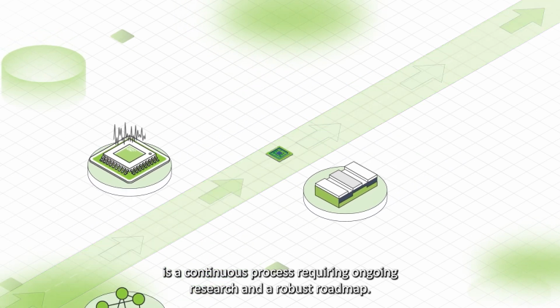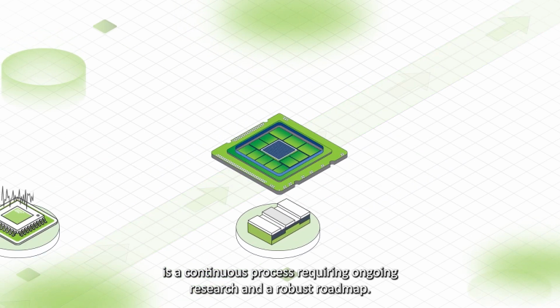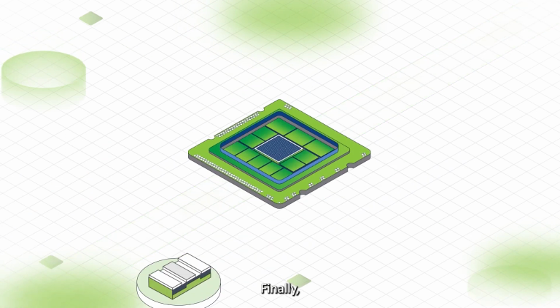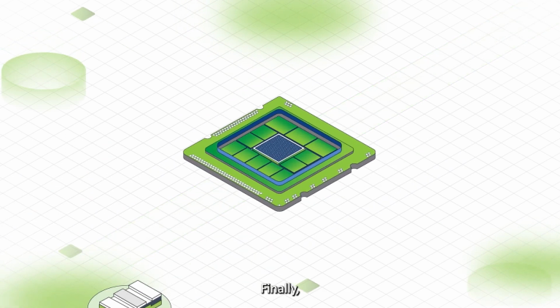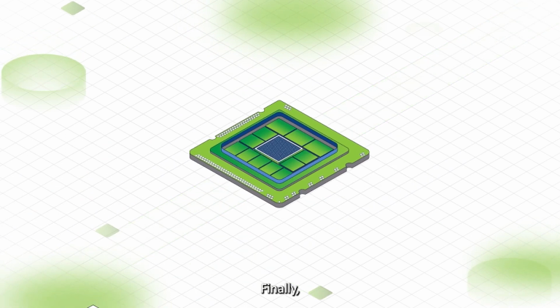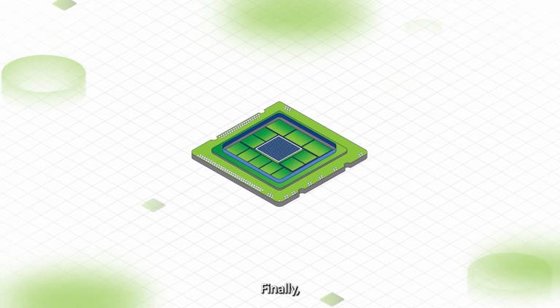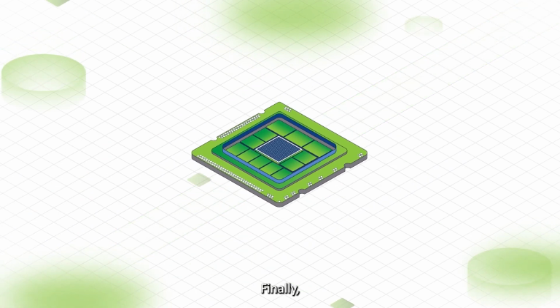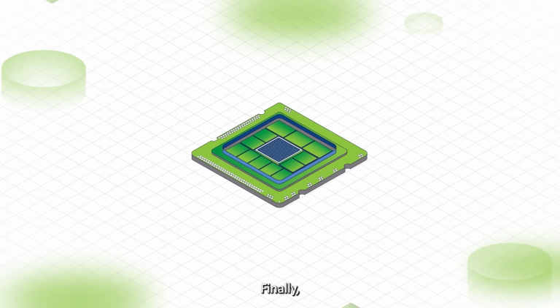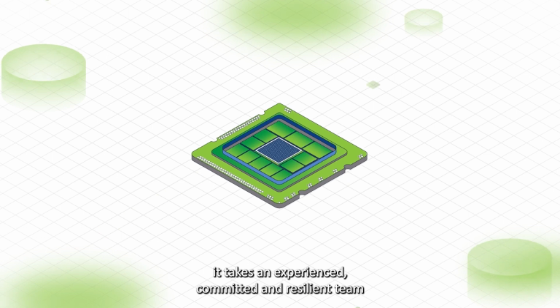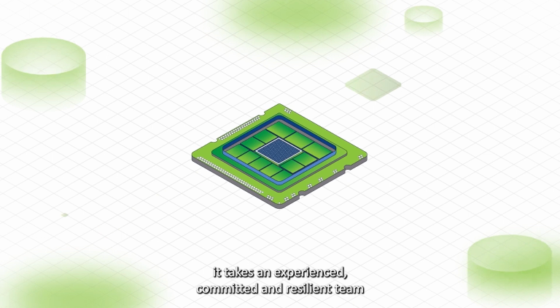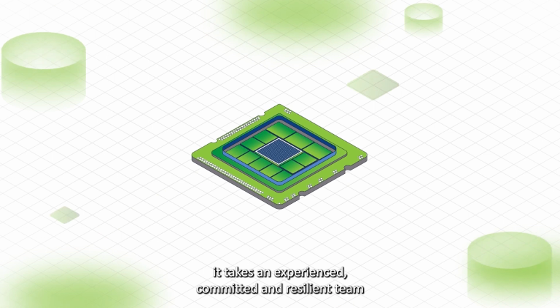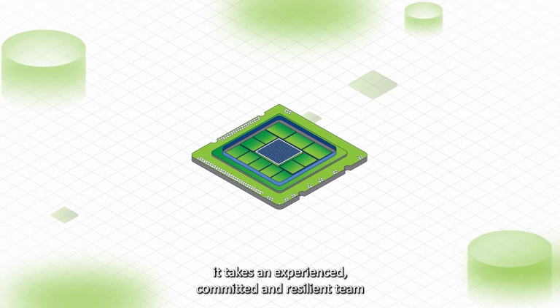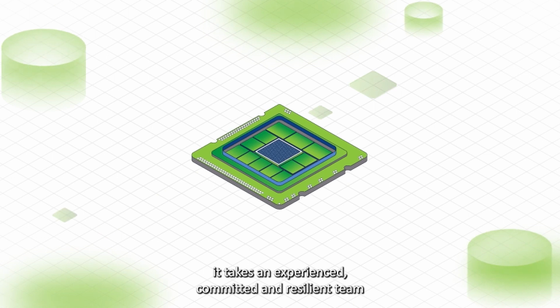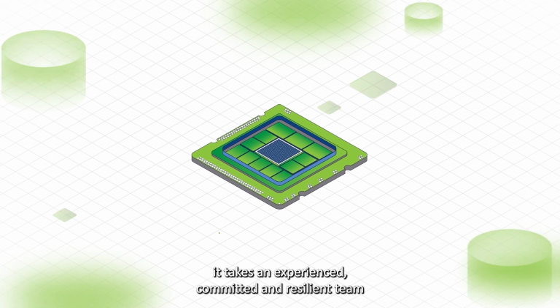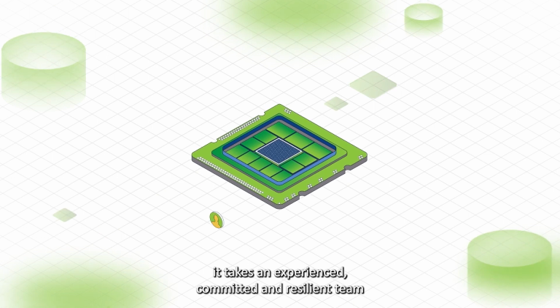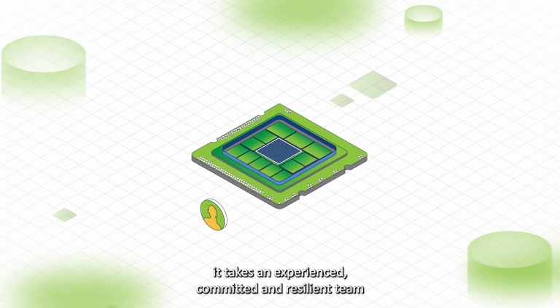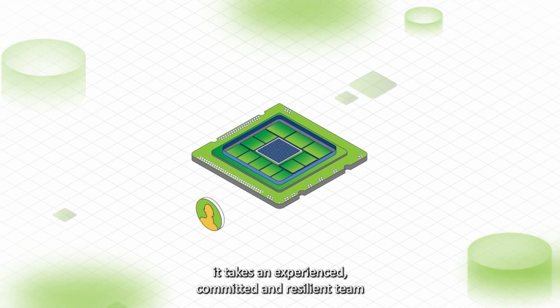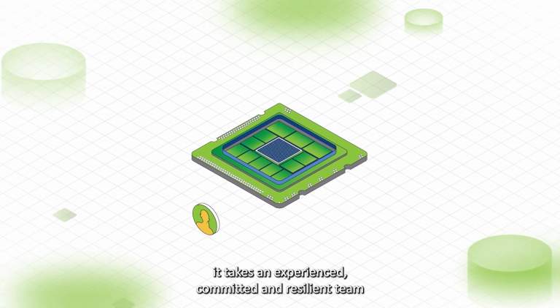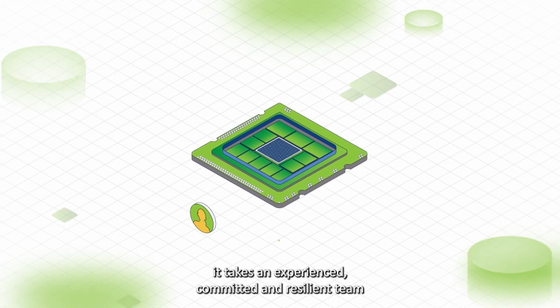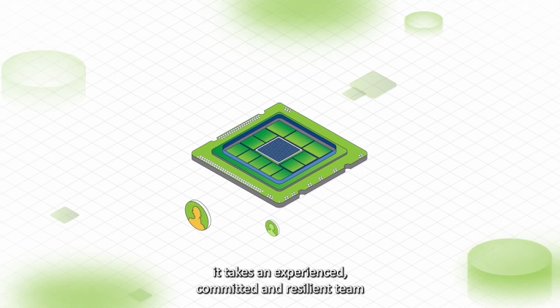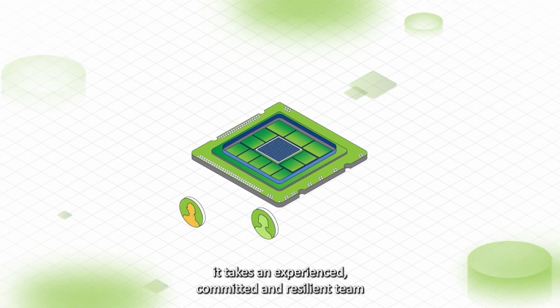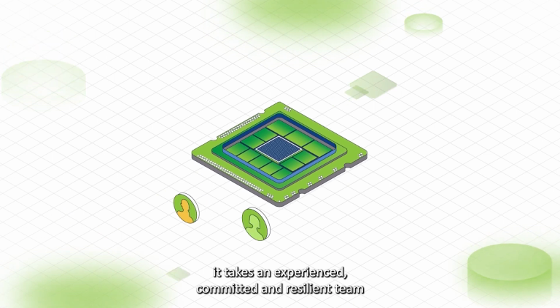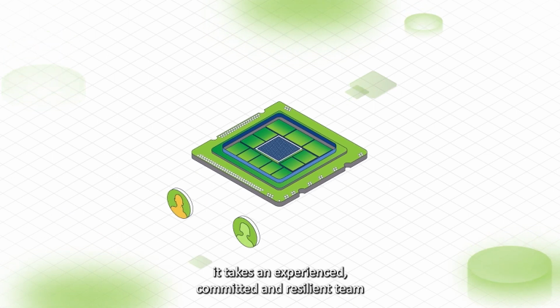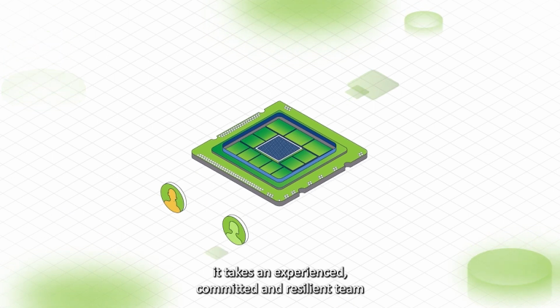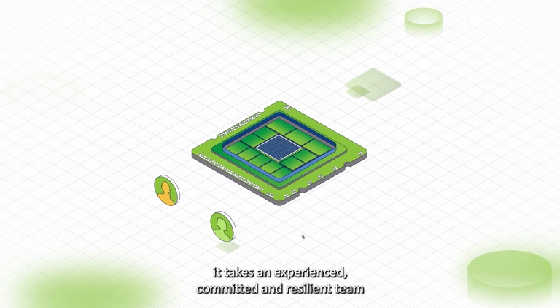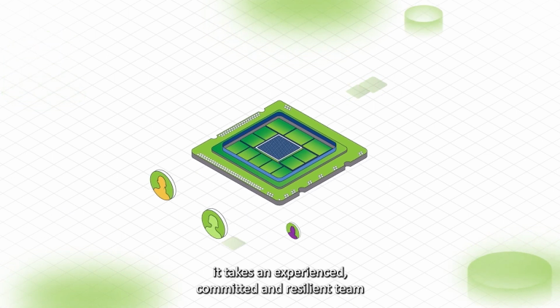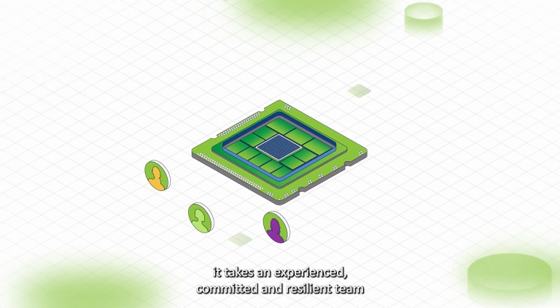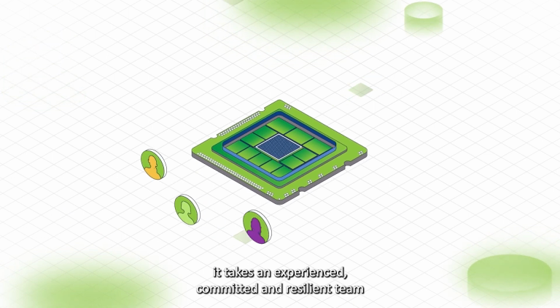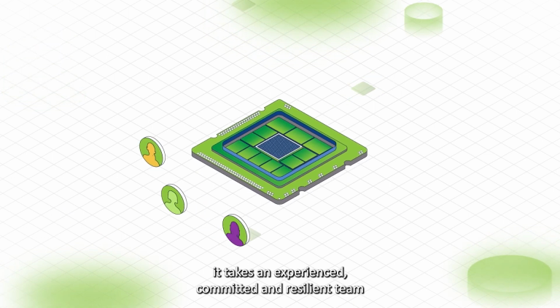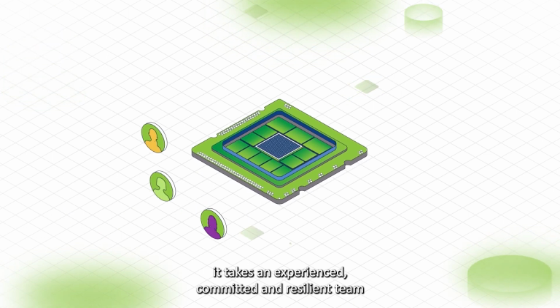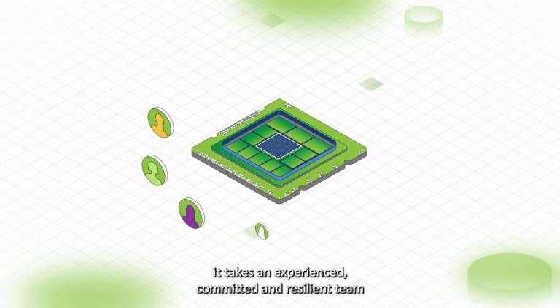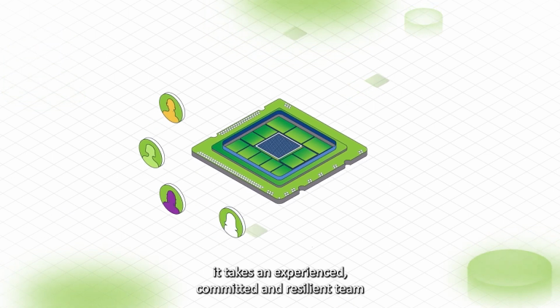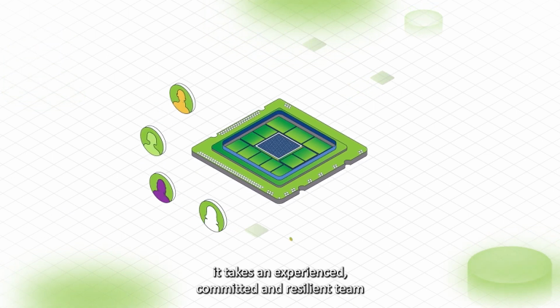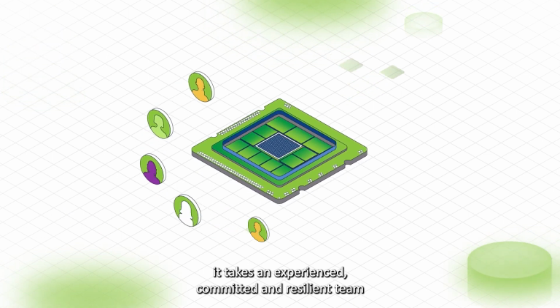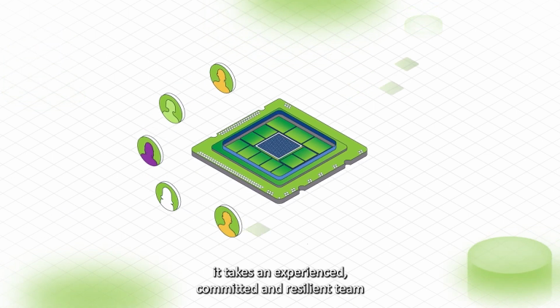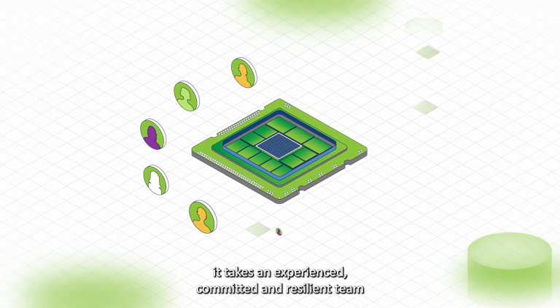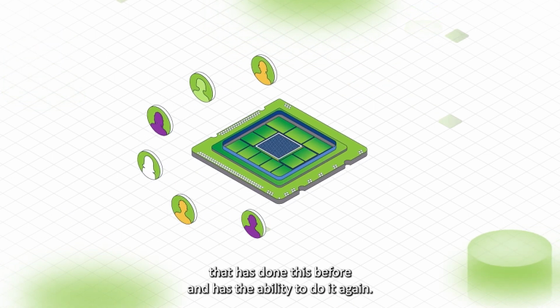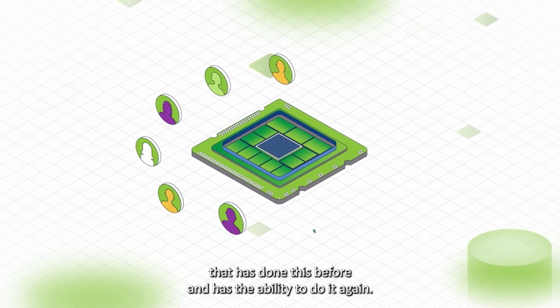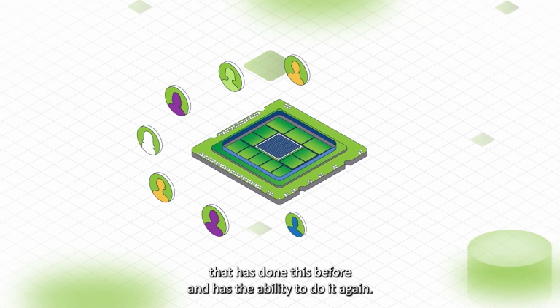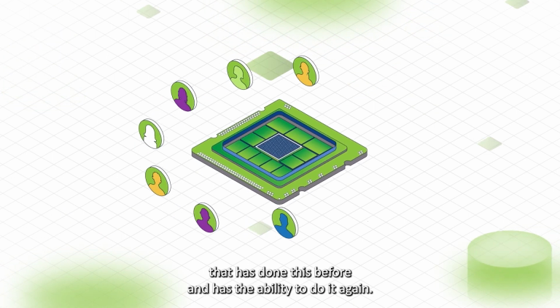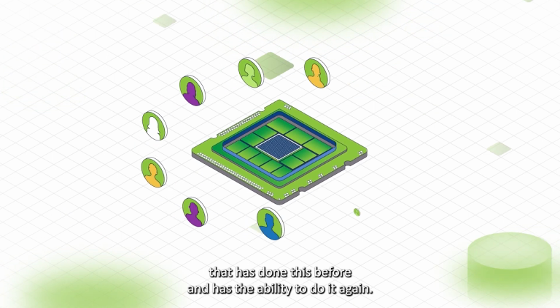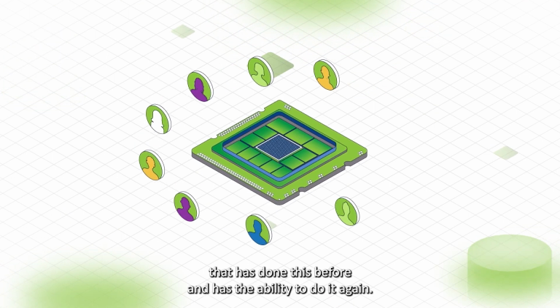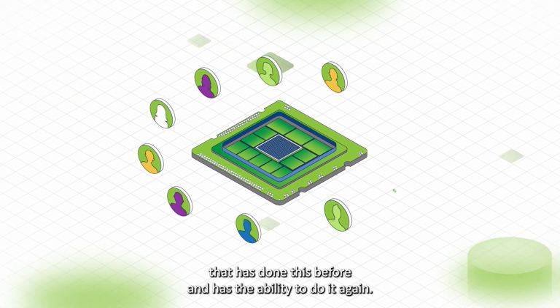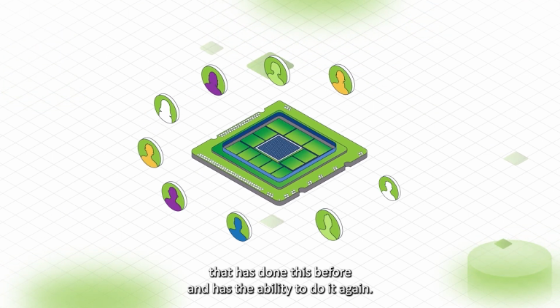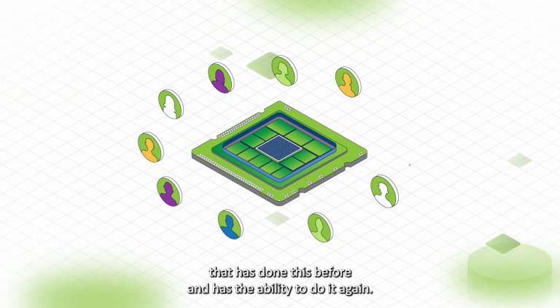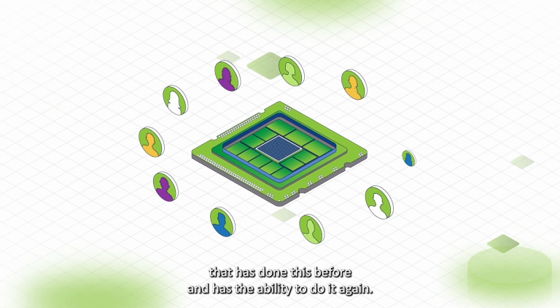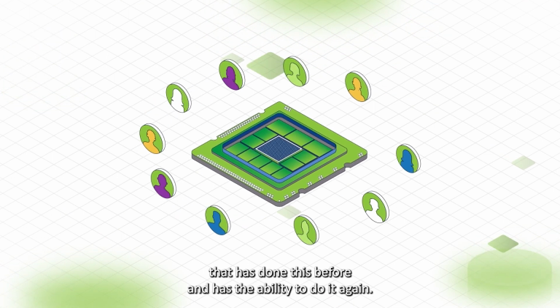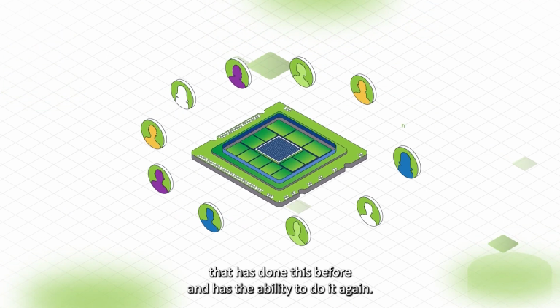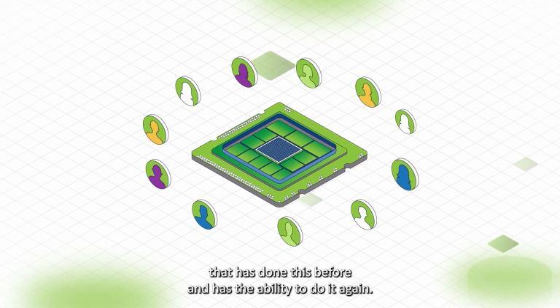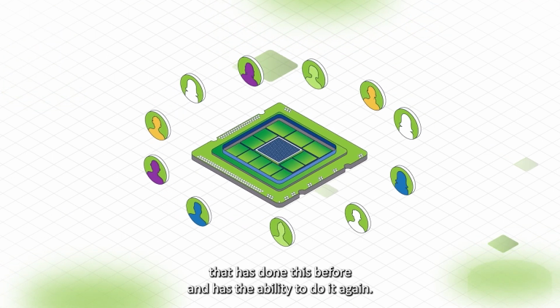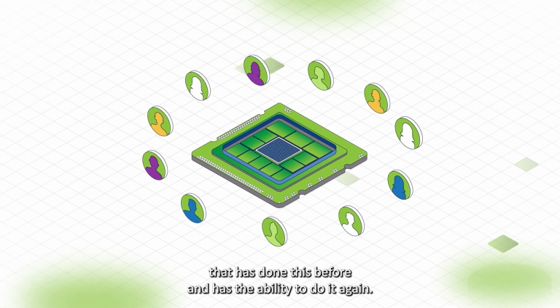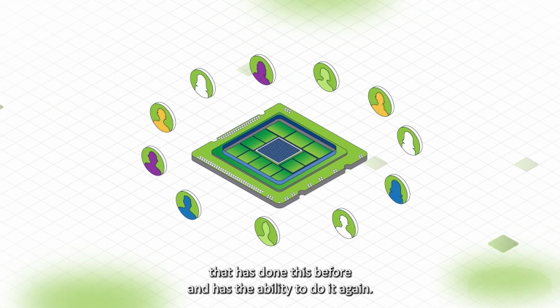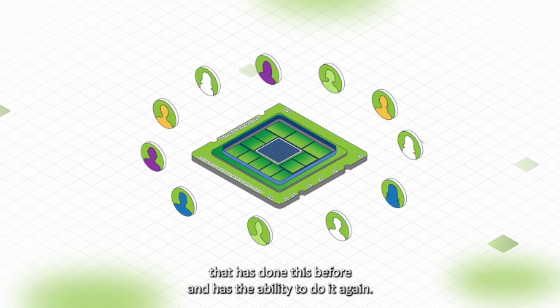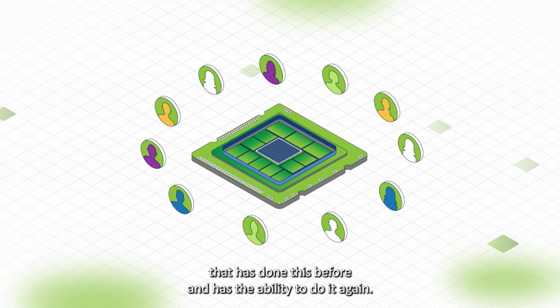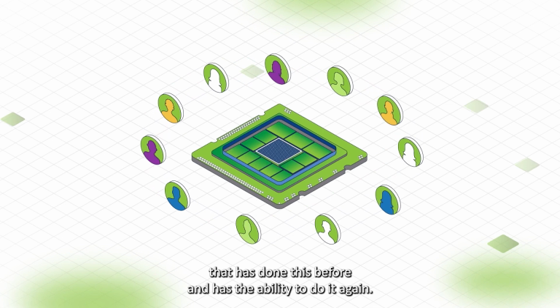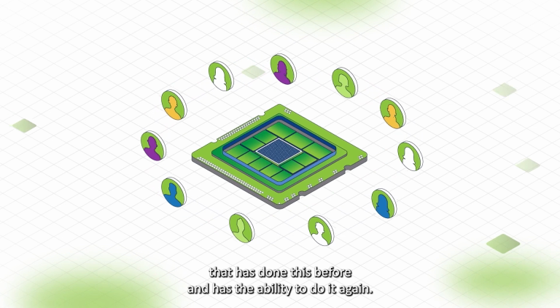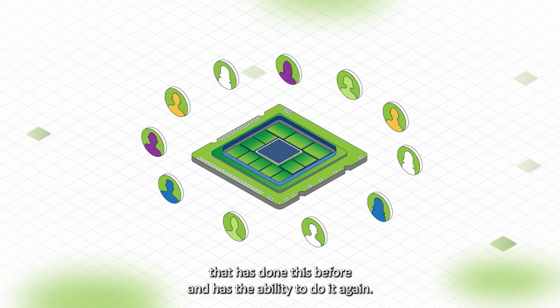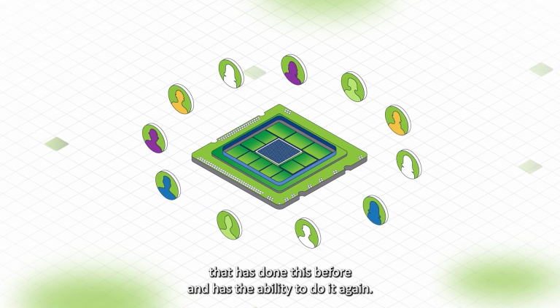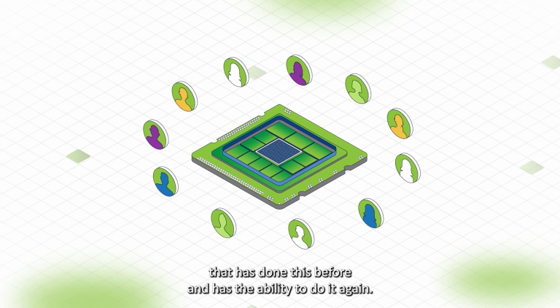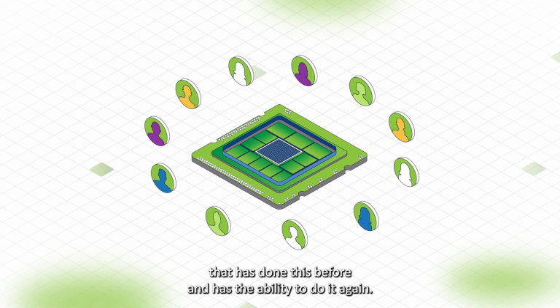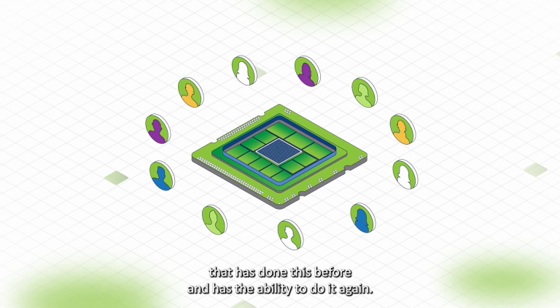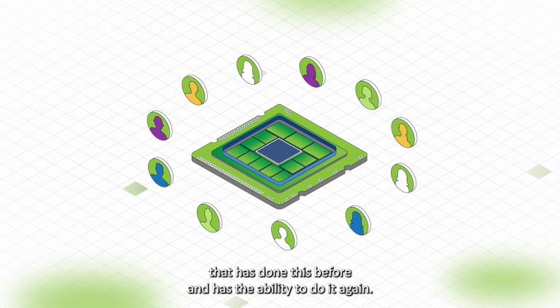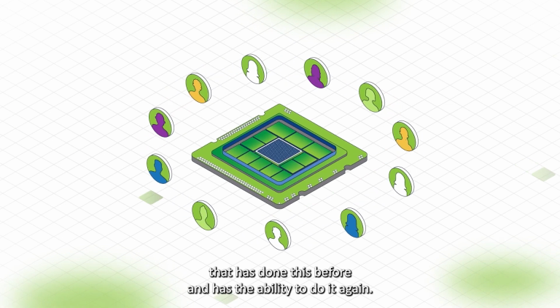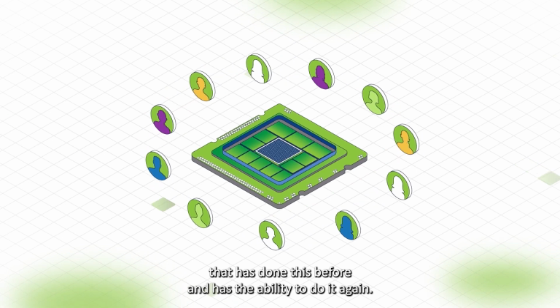Finally, it takes an experienced, committed and resilient team that has done this before and has the ability to do it again.